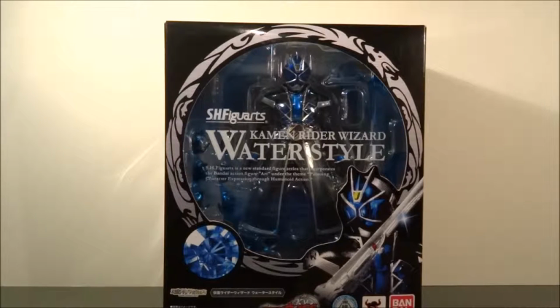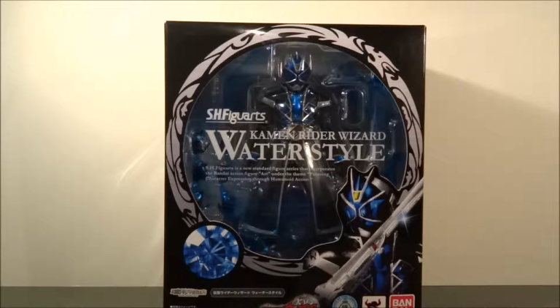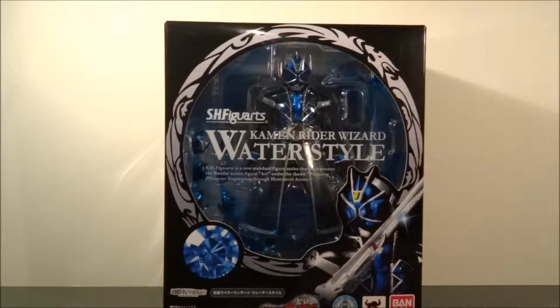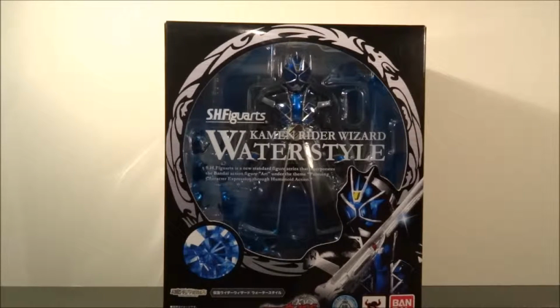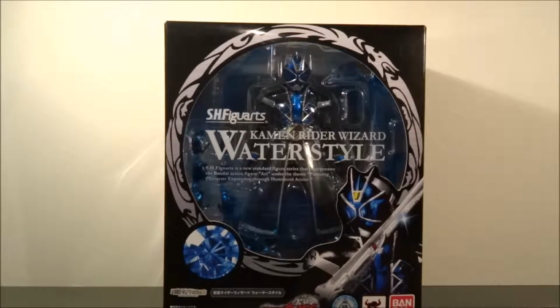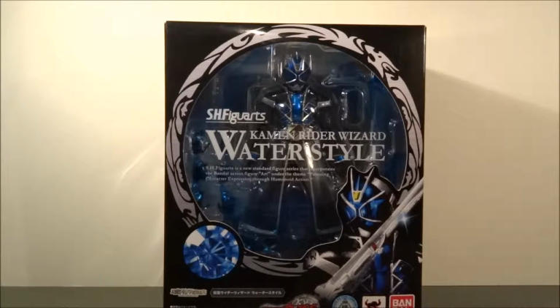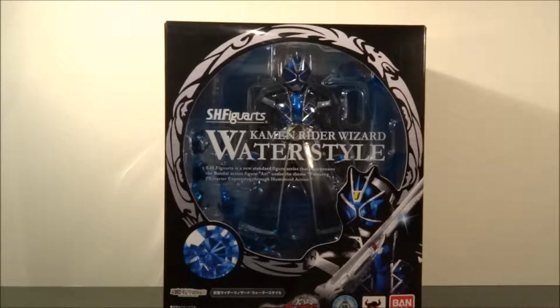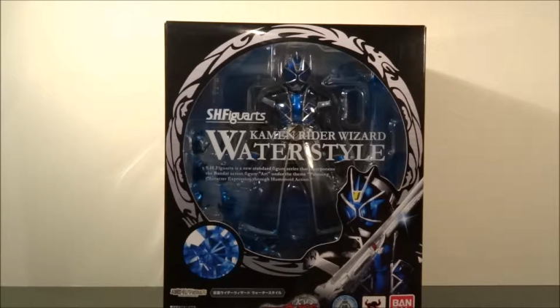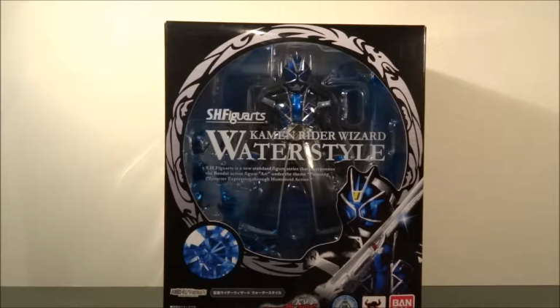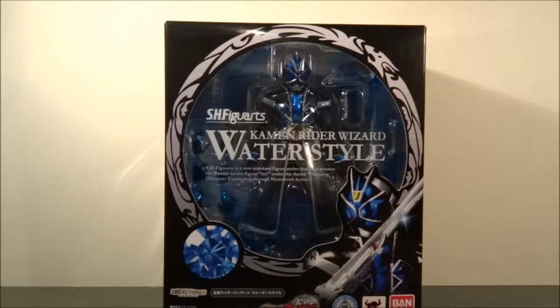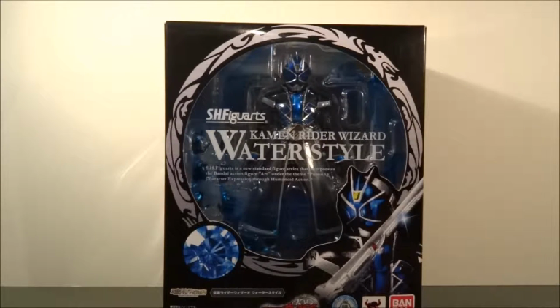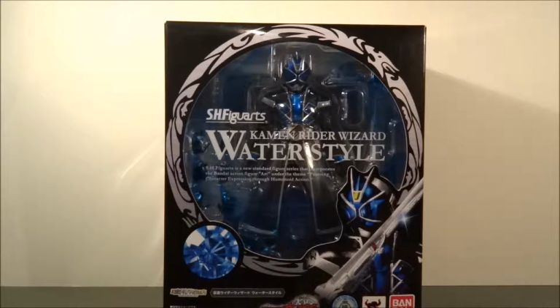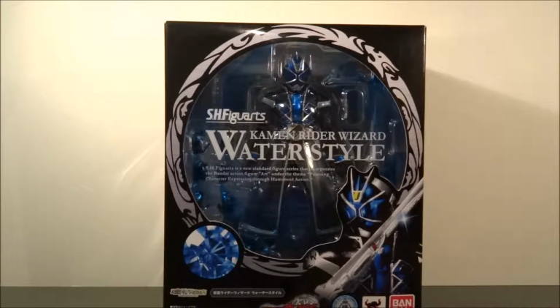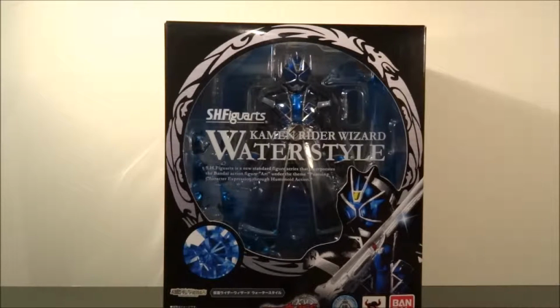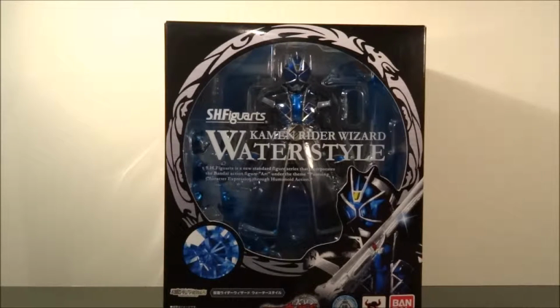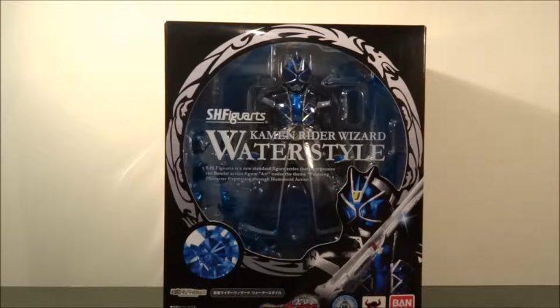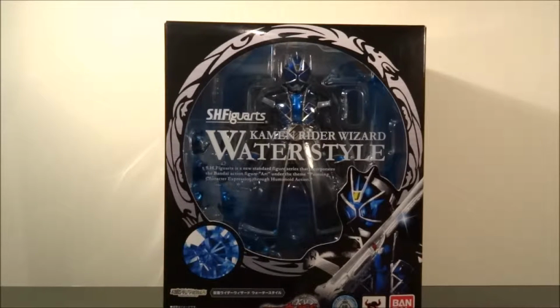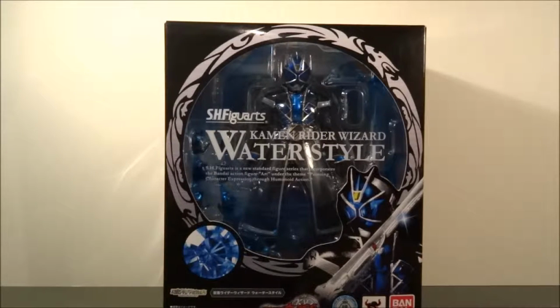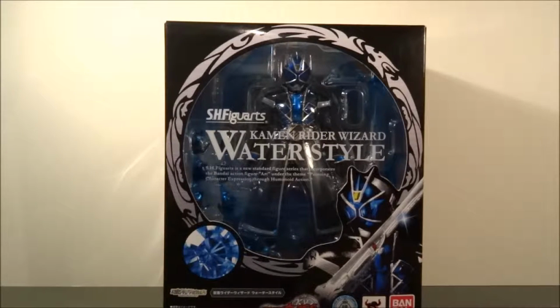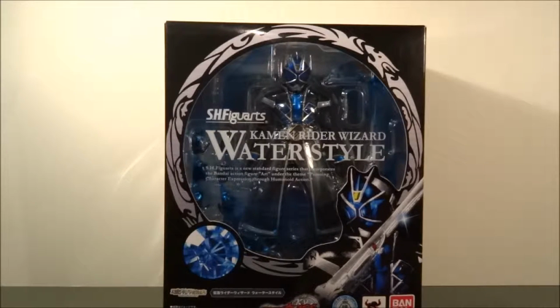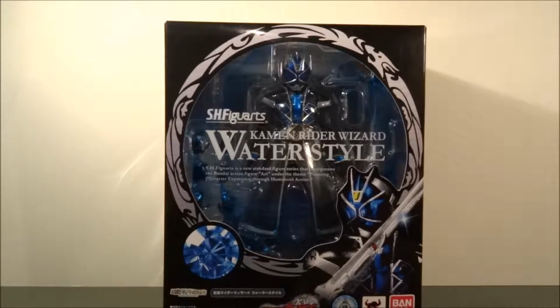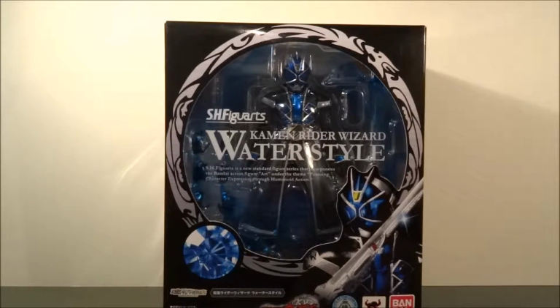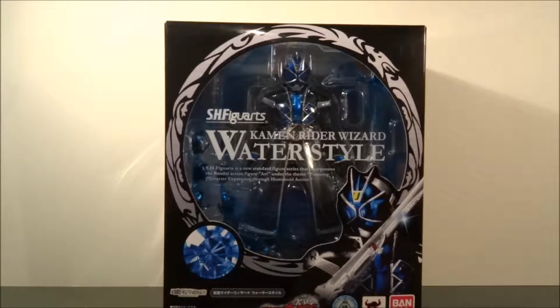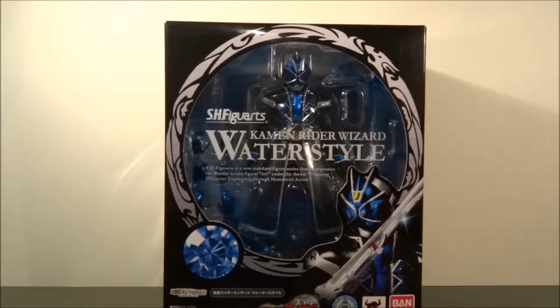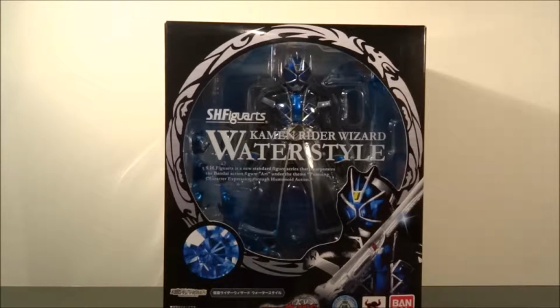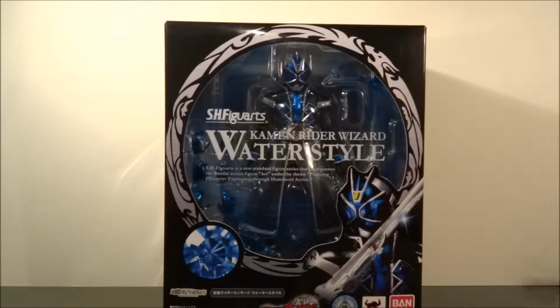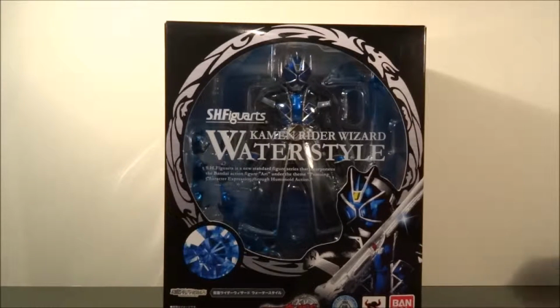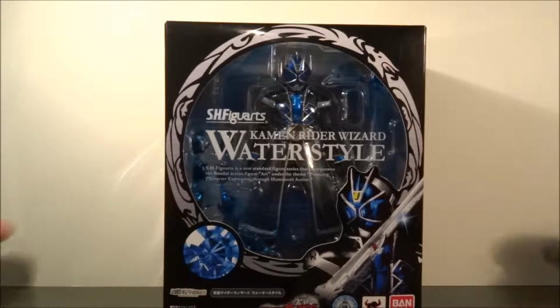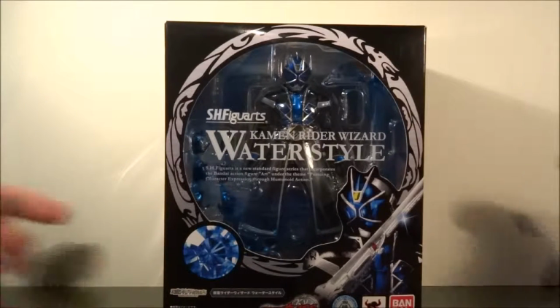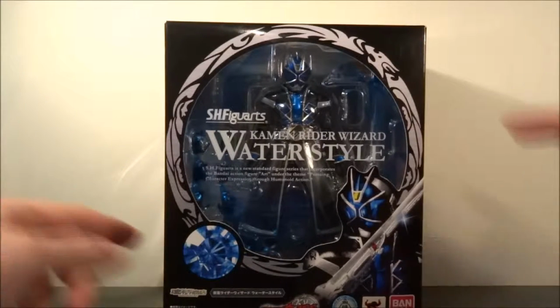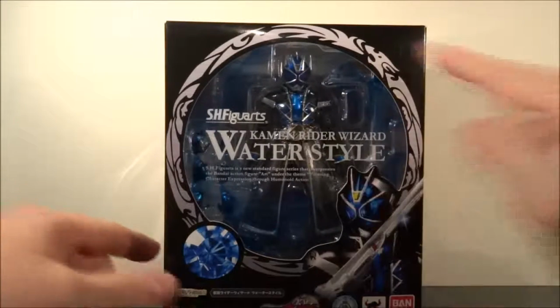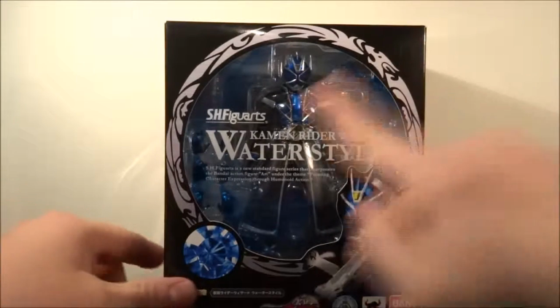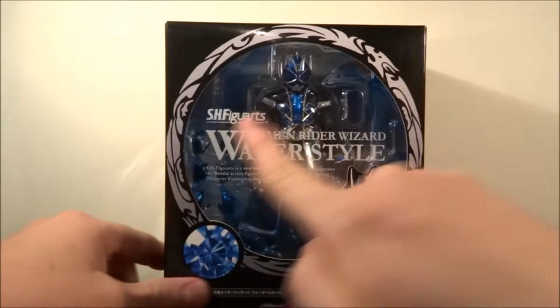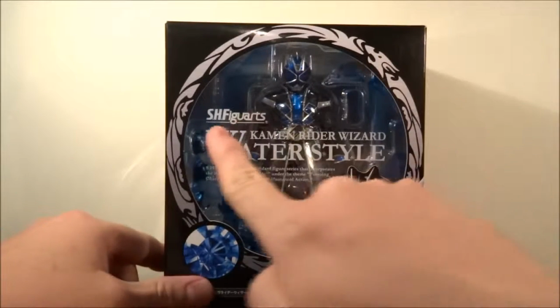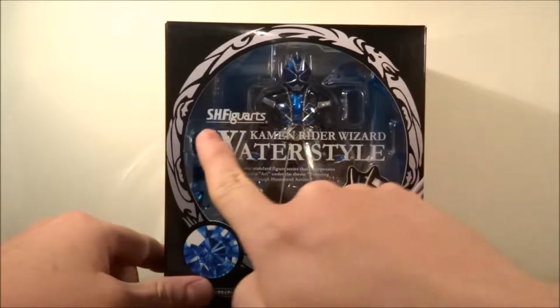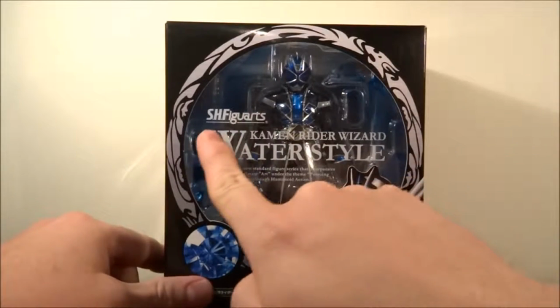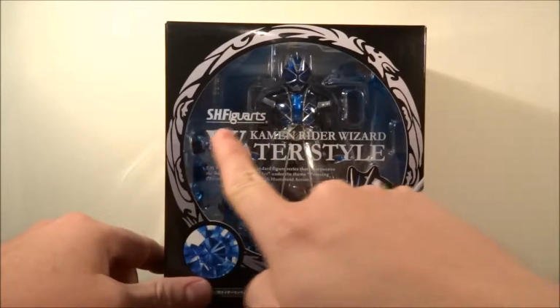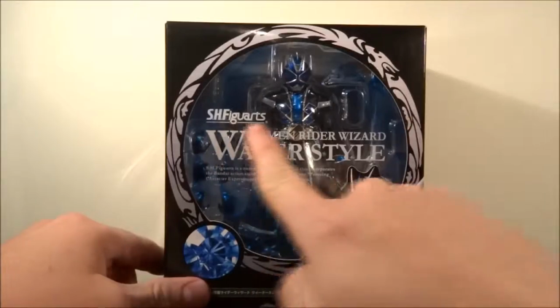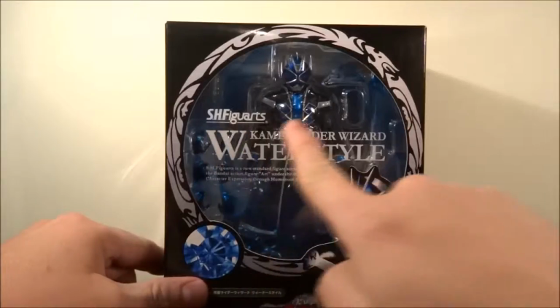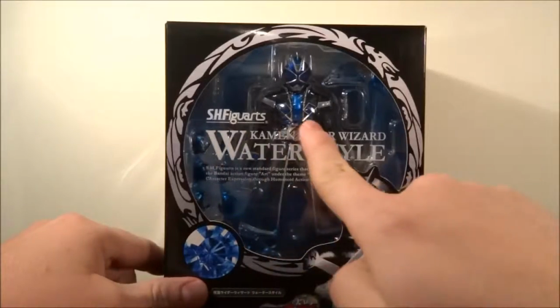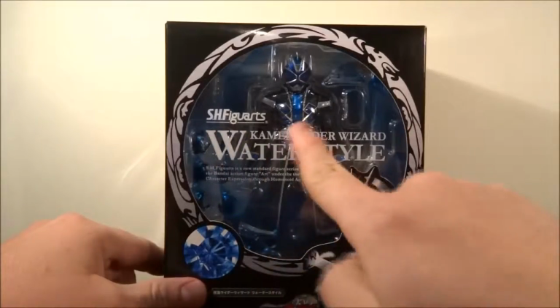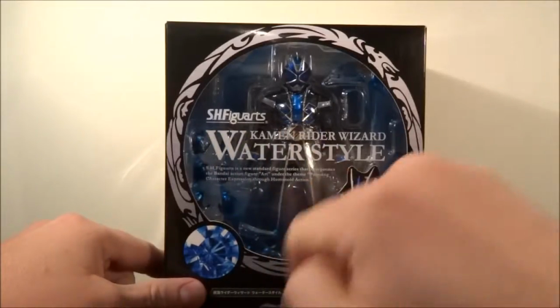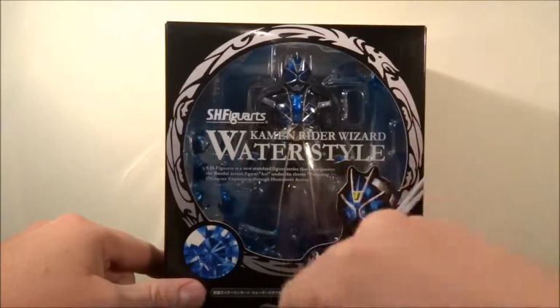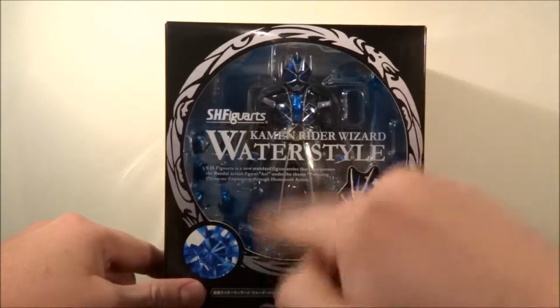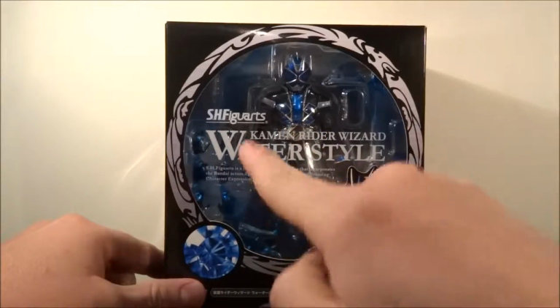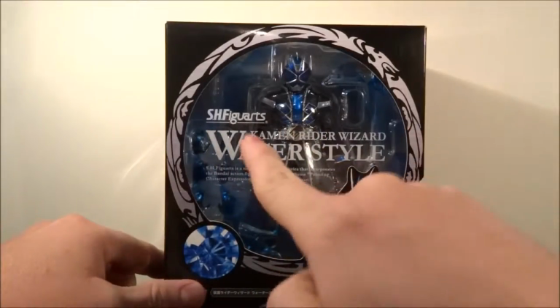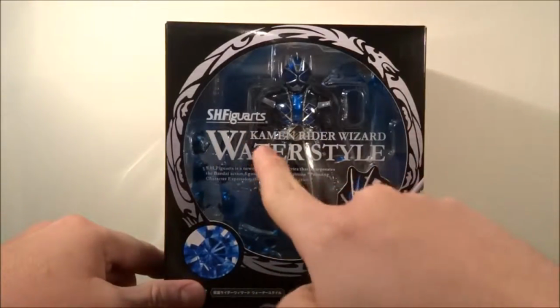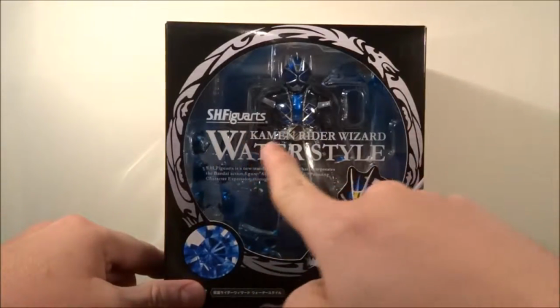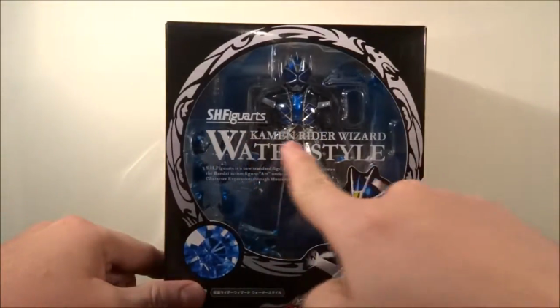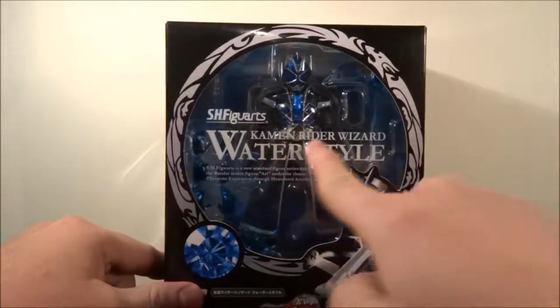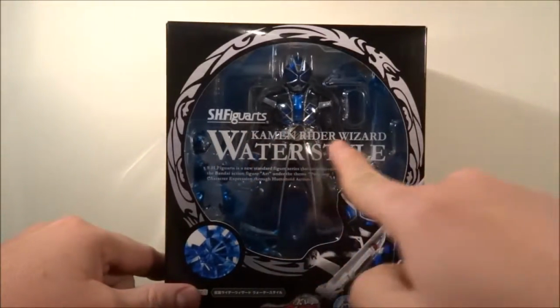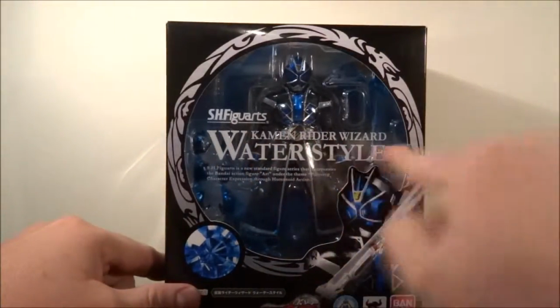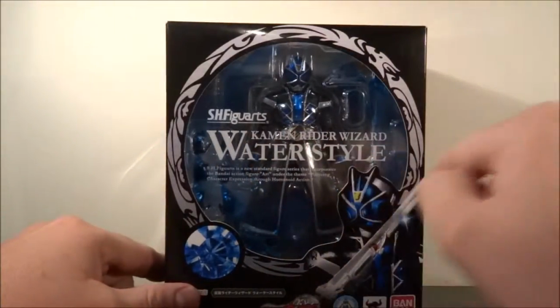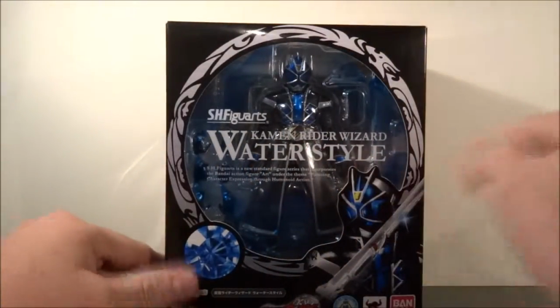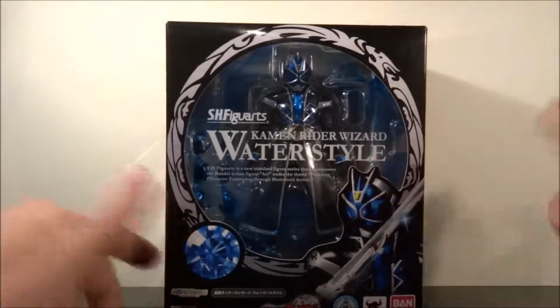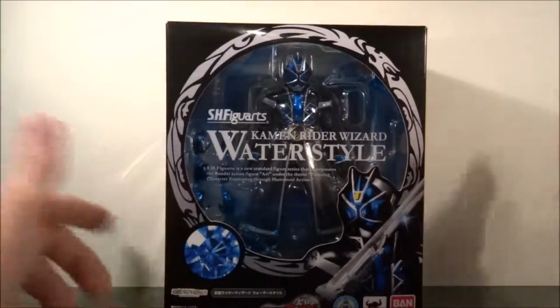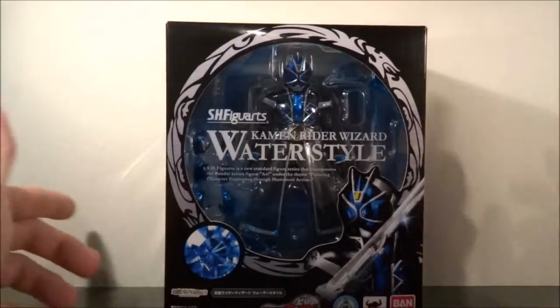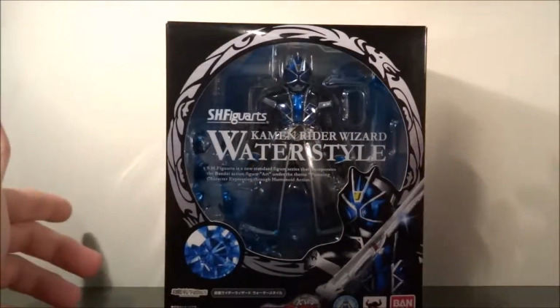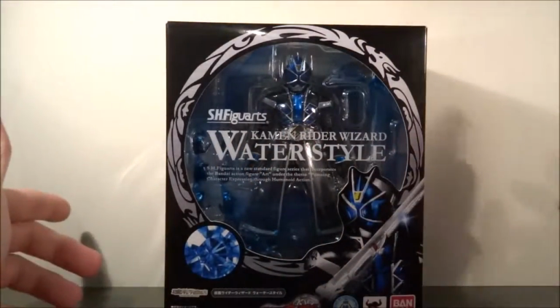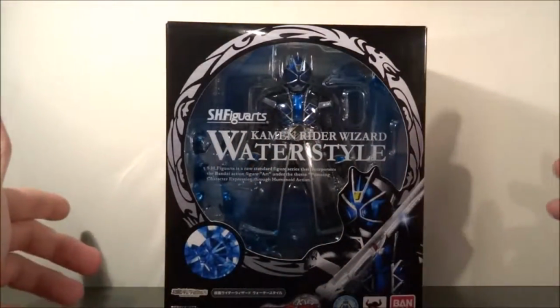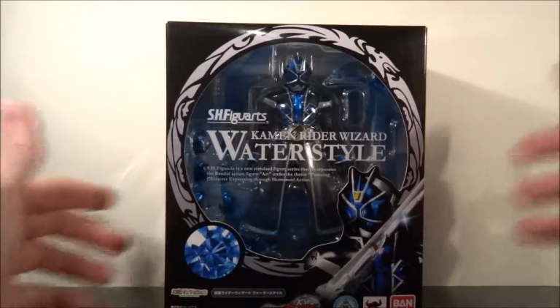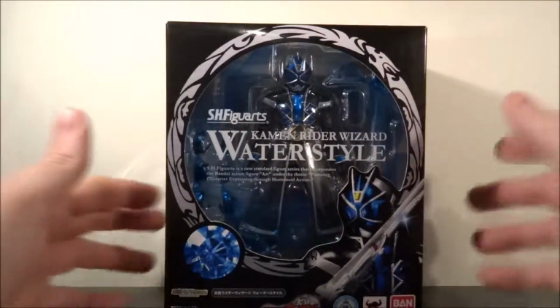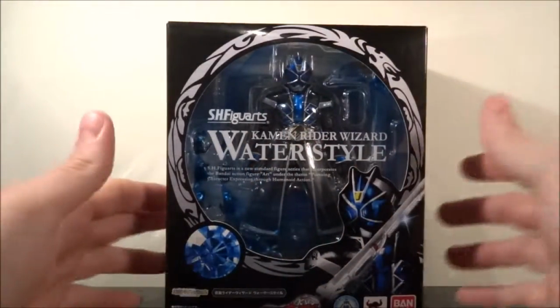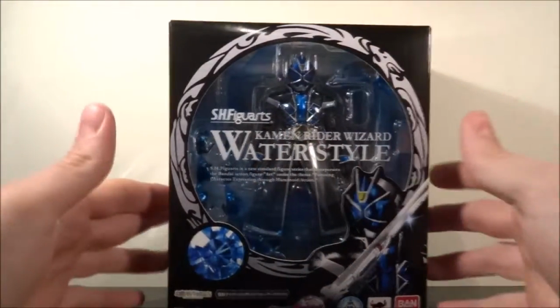Hello and welcome to another figure review. Today we'll be looking at the SH Figuarts Kamen Rider Wizard Water Style.